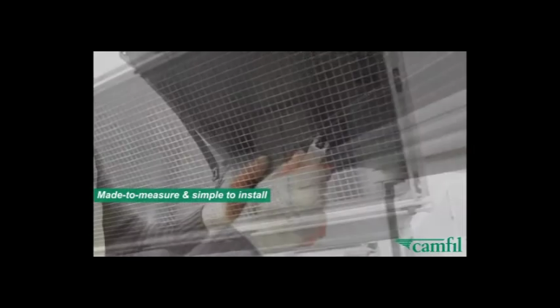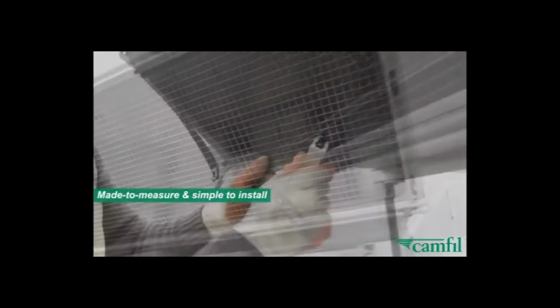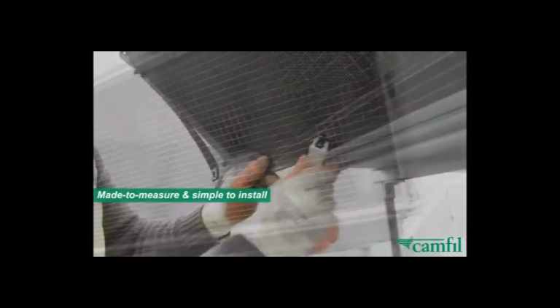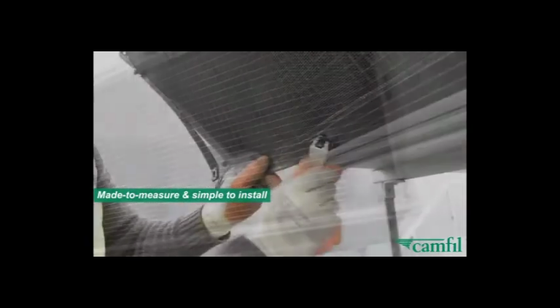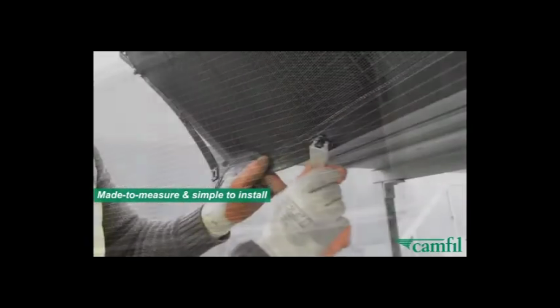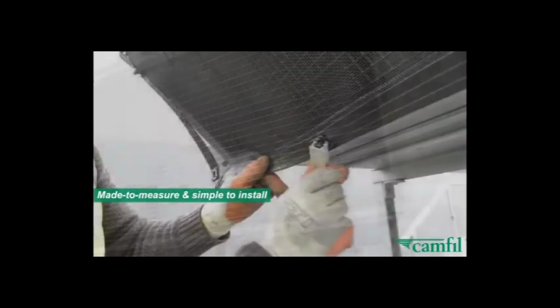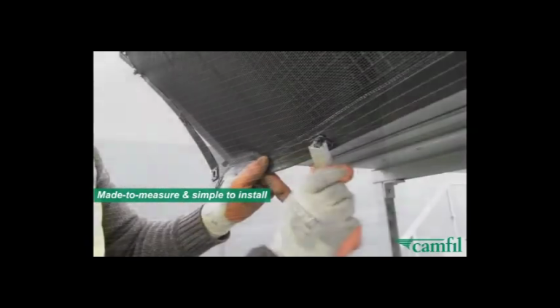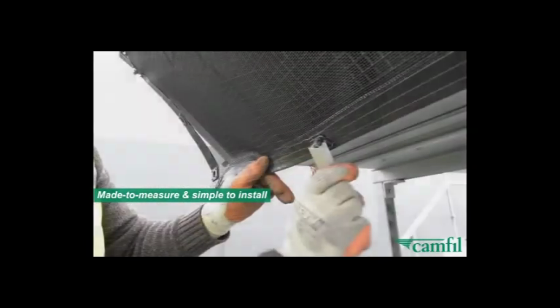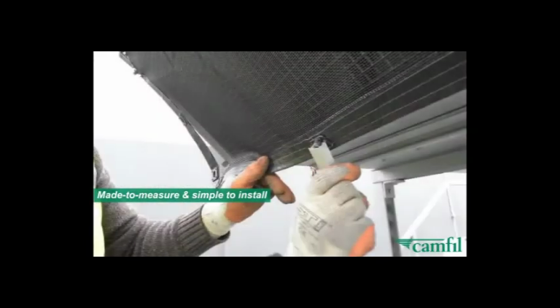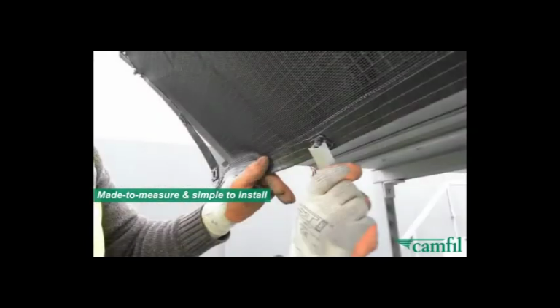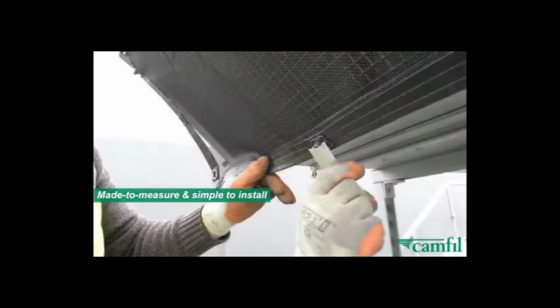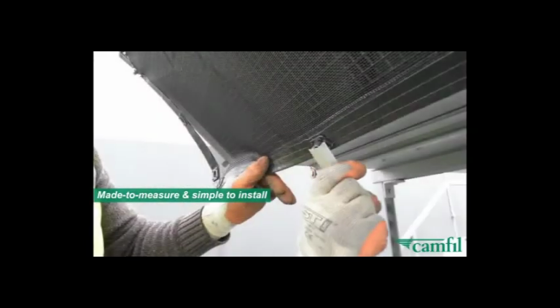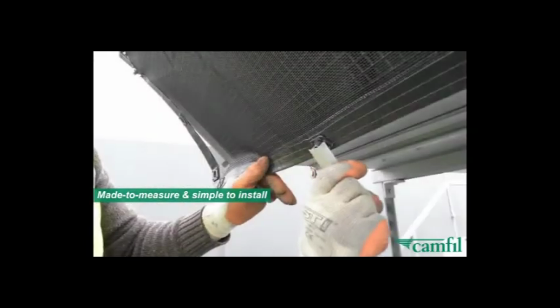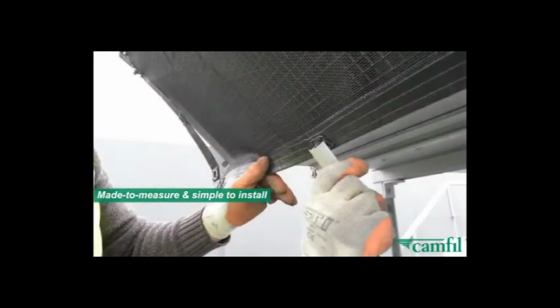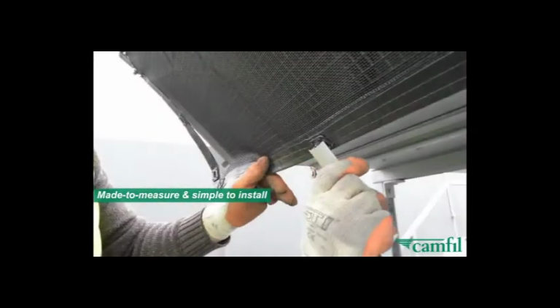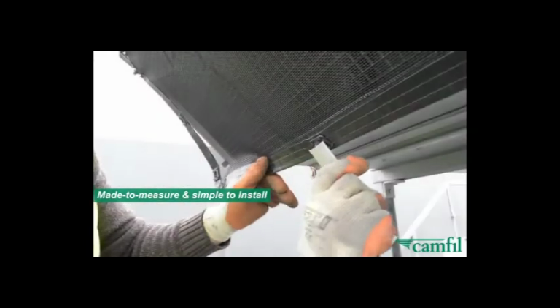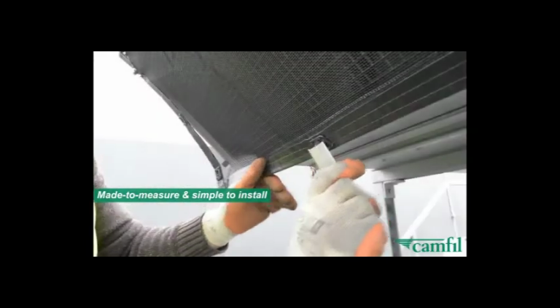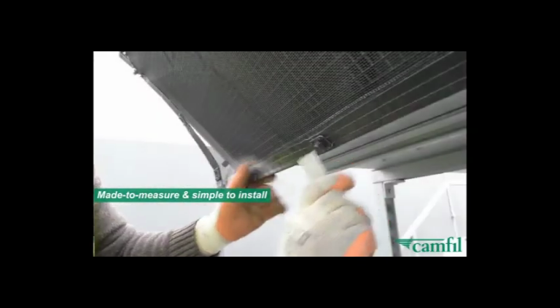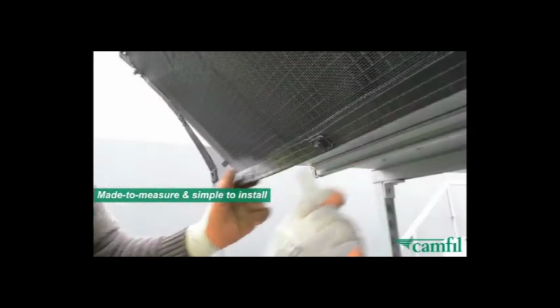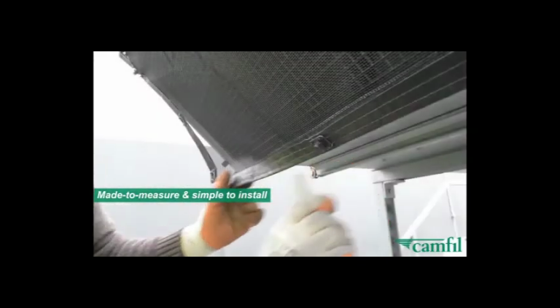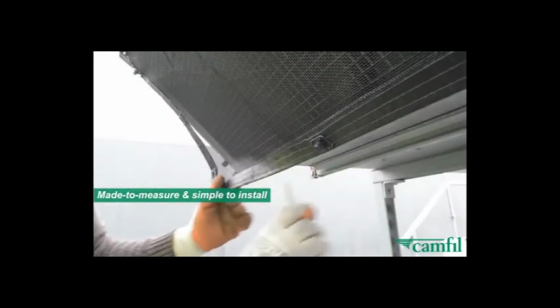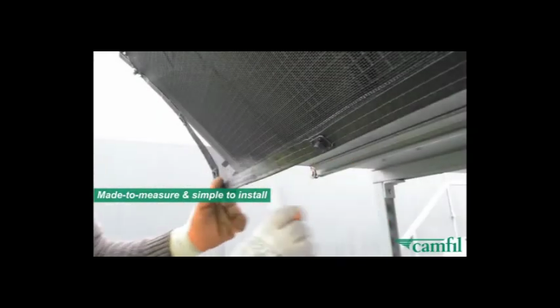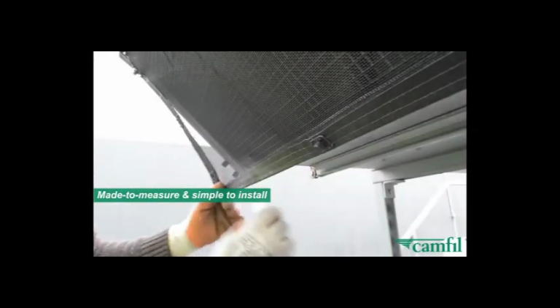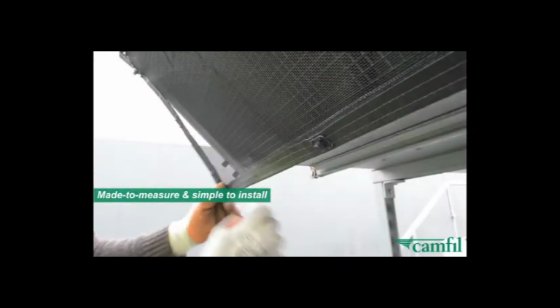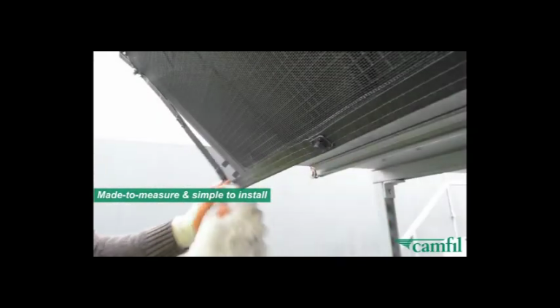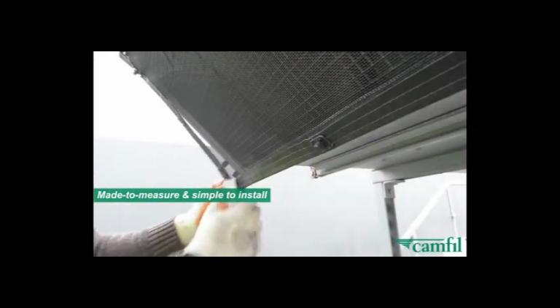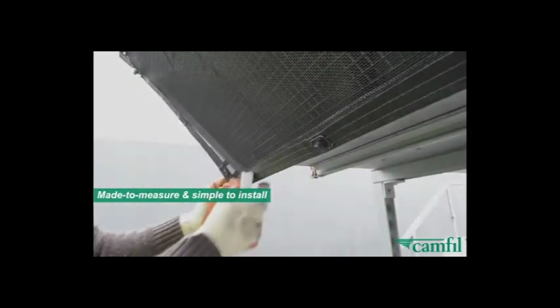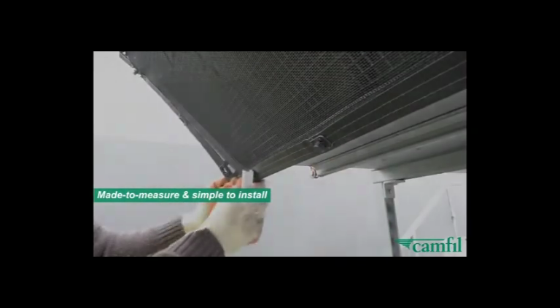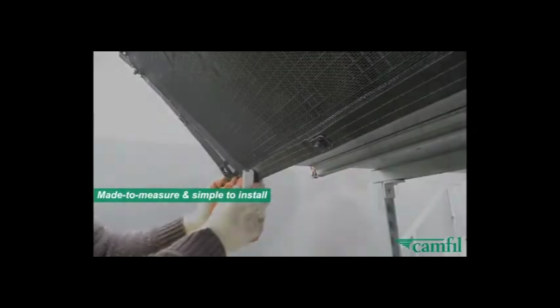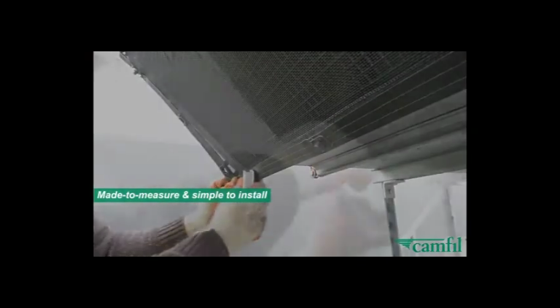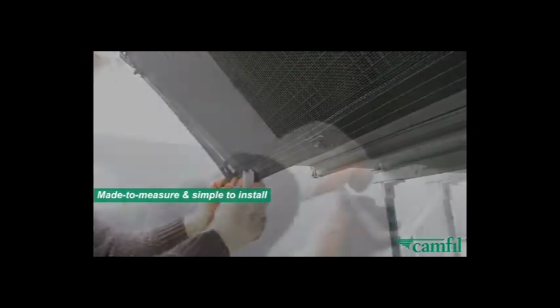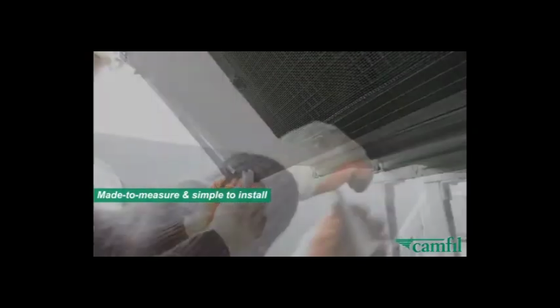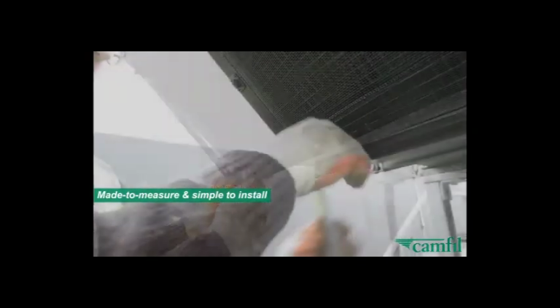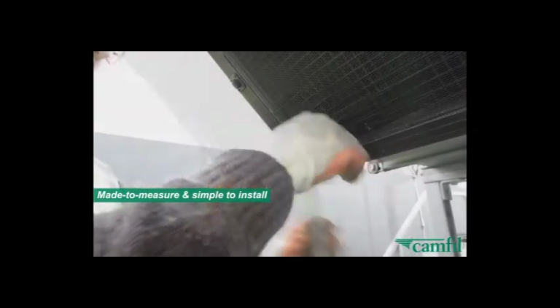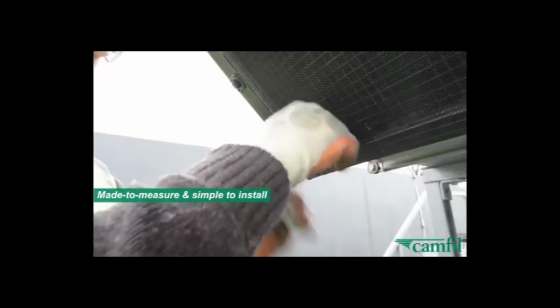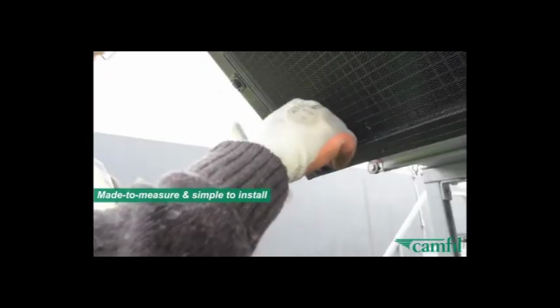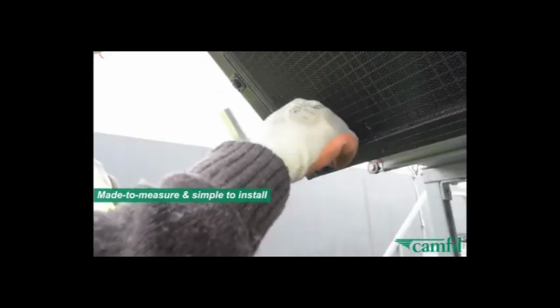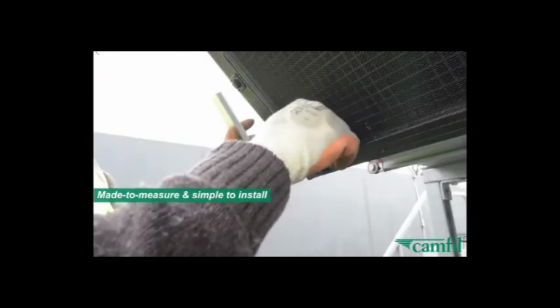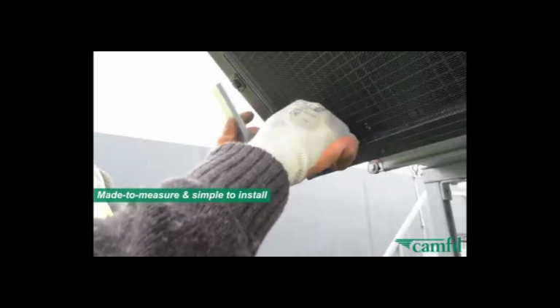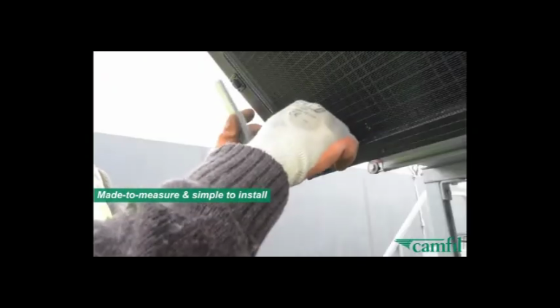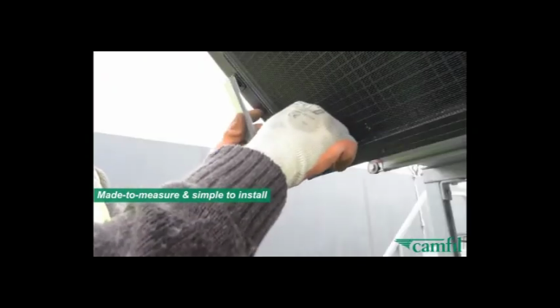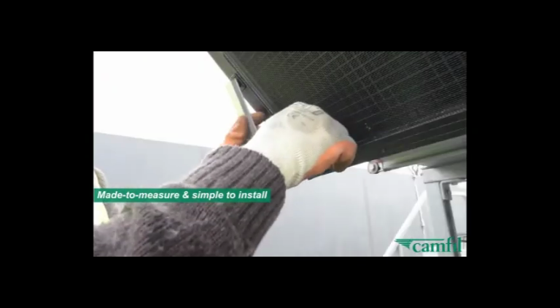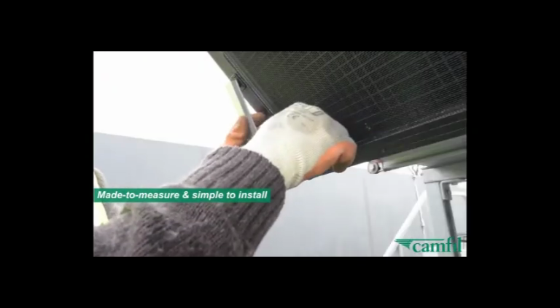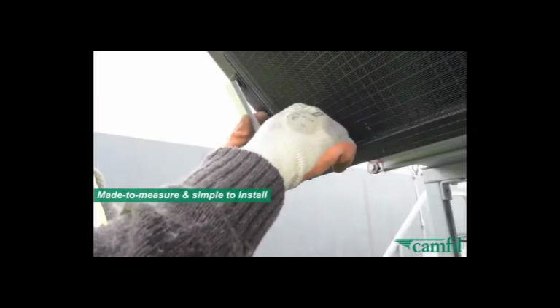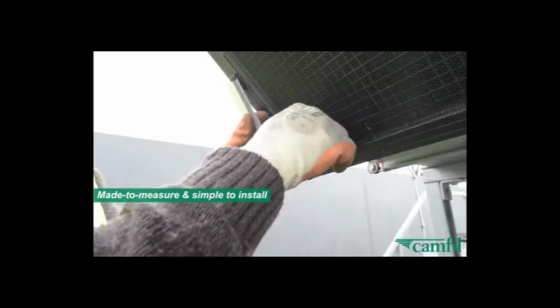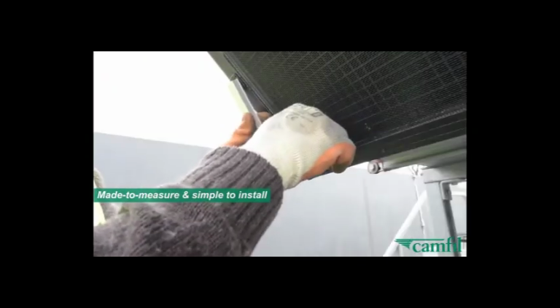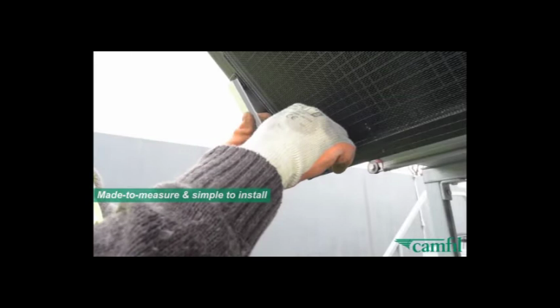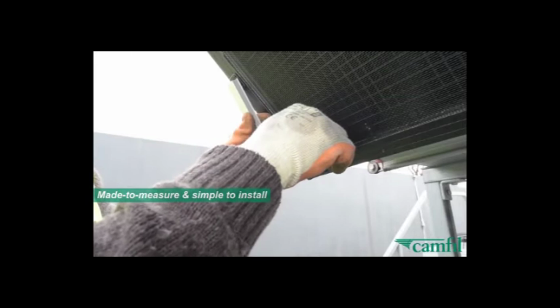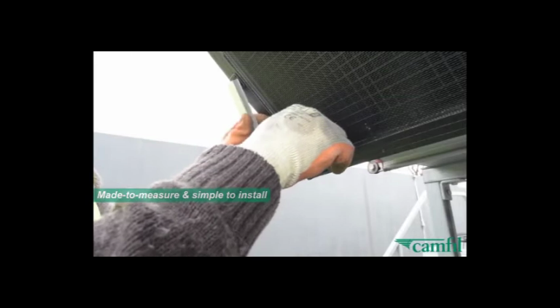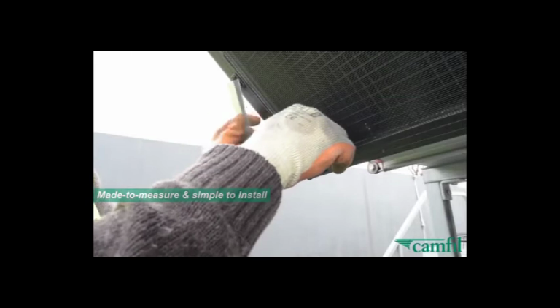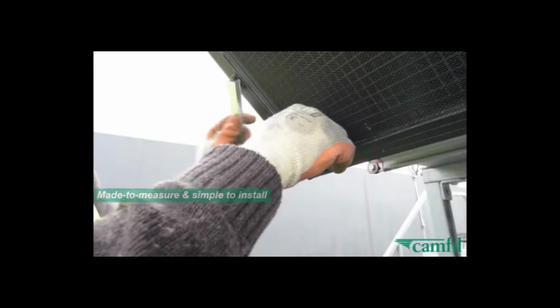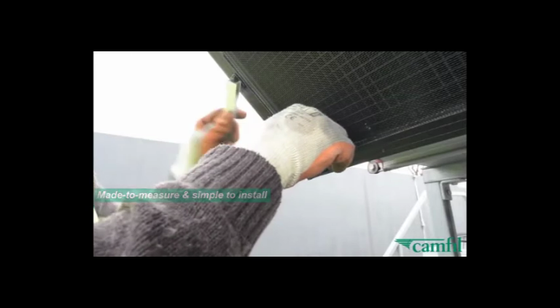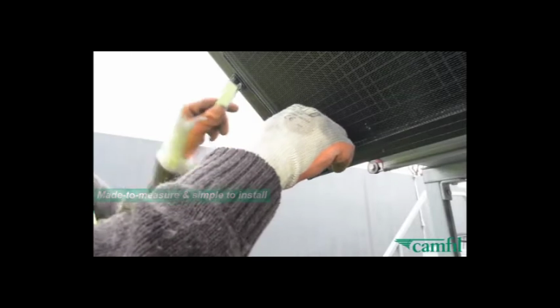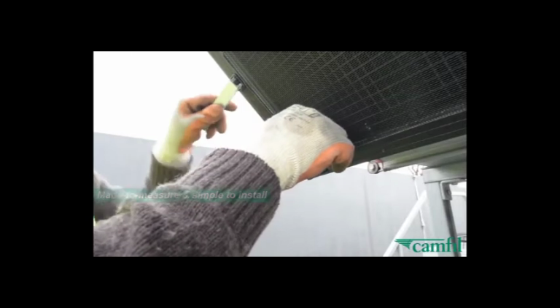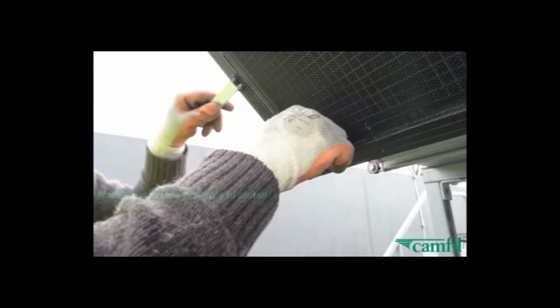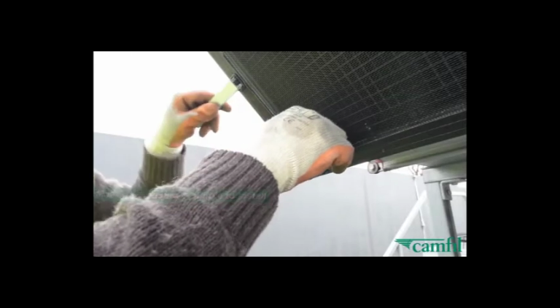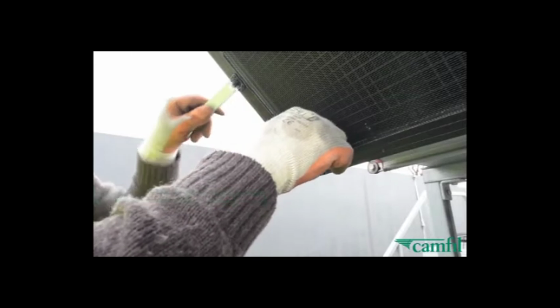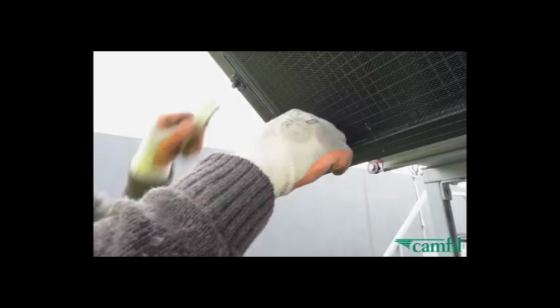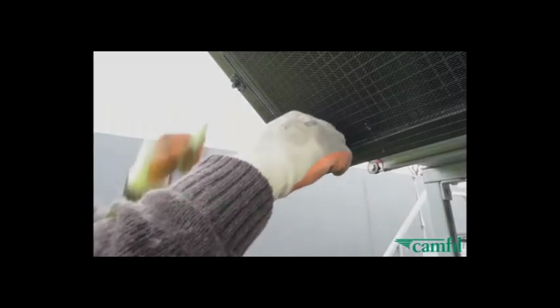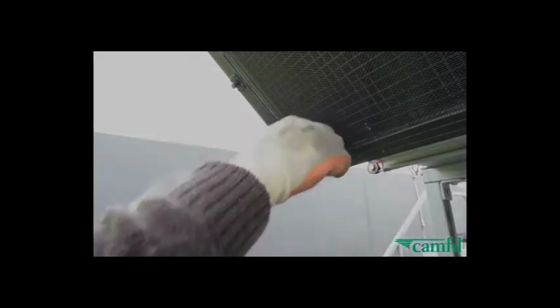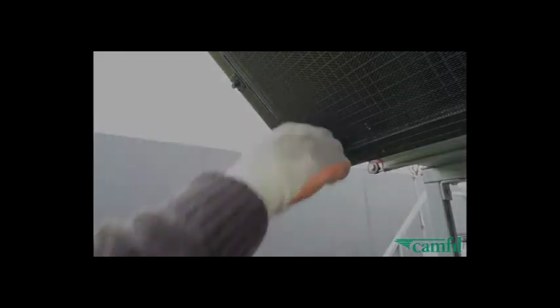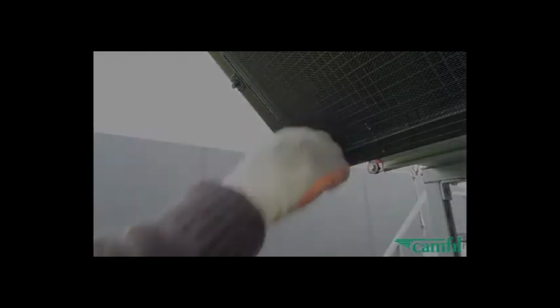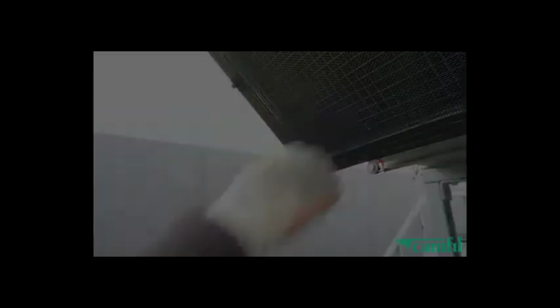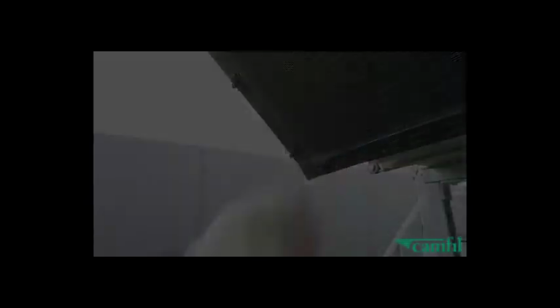Once the channel has been installed, the air protection screen is positioned and the twist lock fasteners are turned to secure it to the plant.